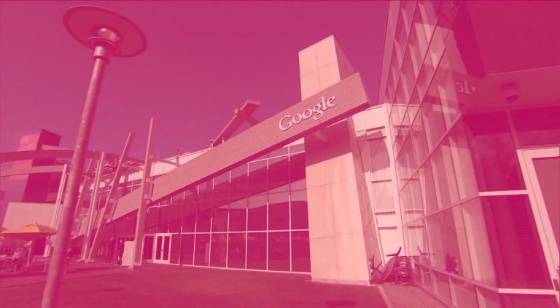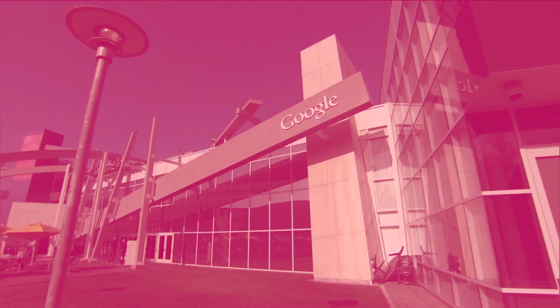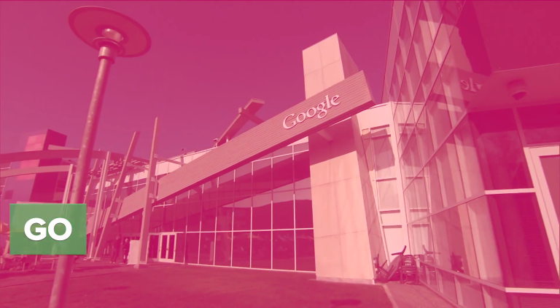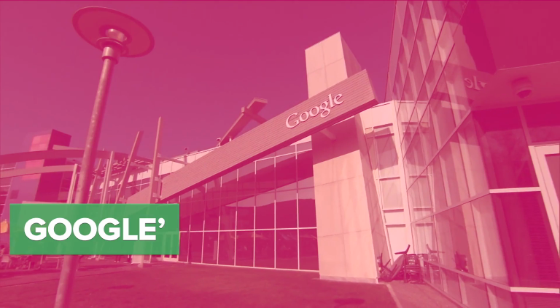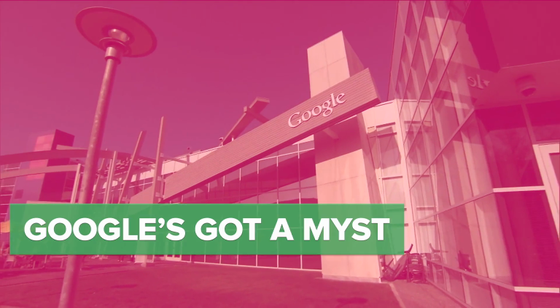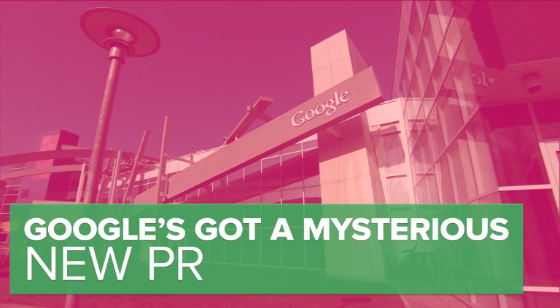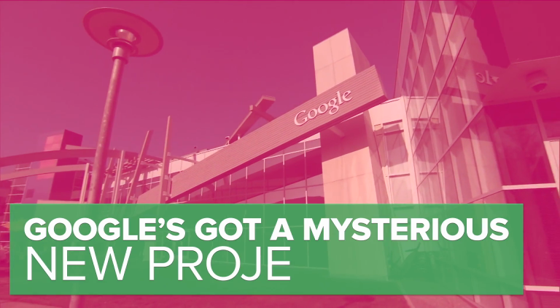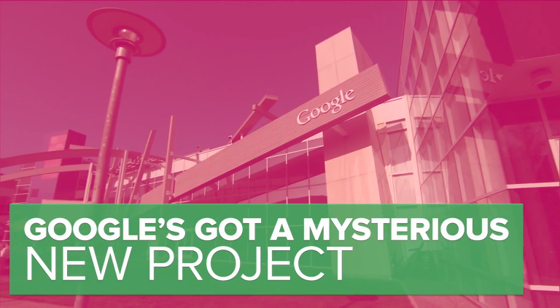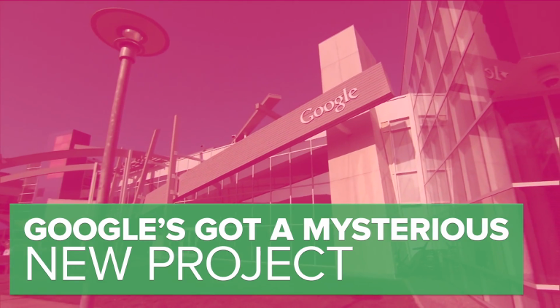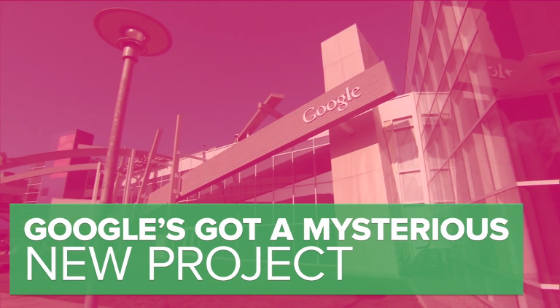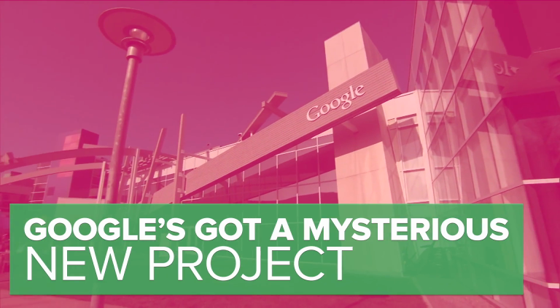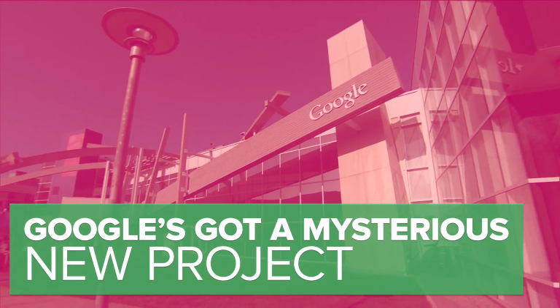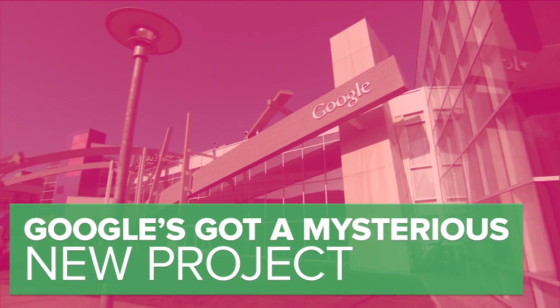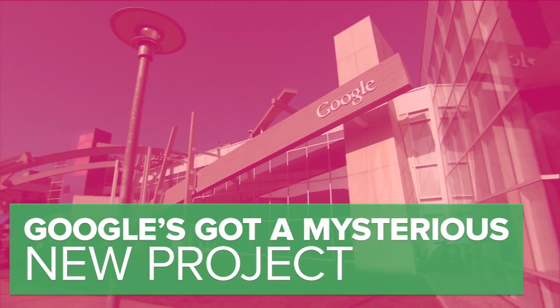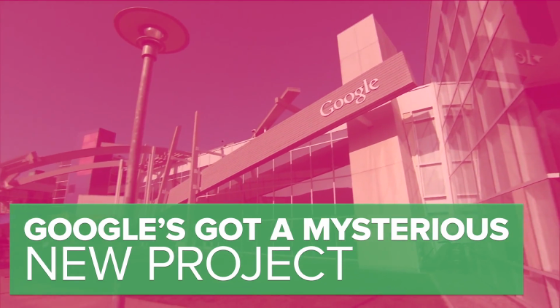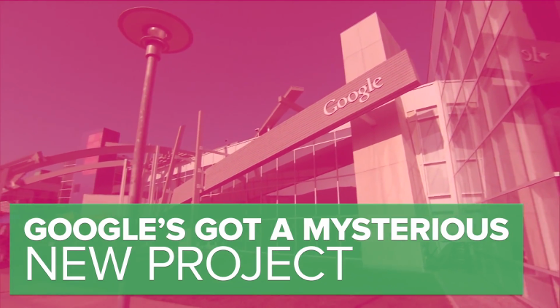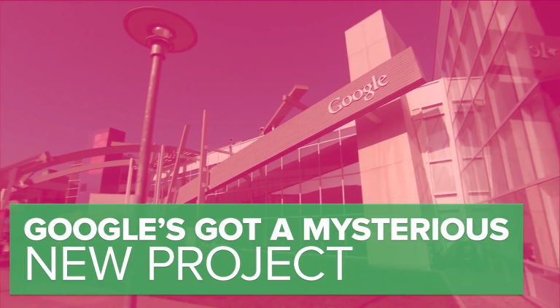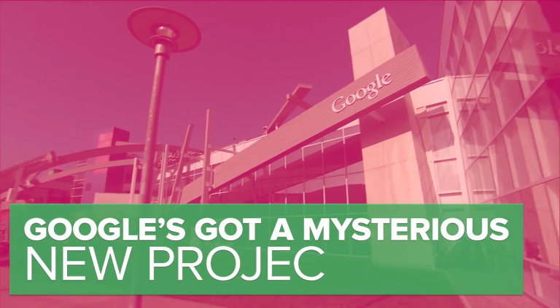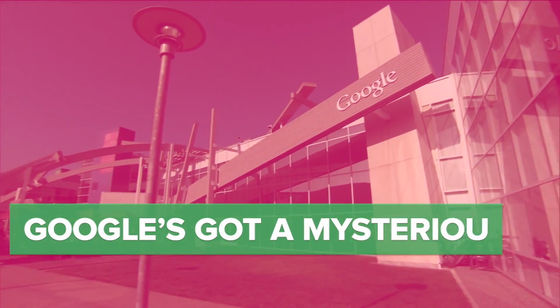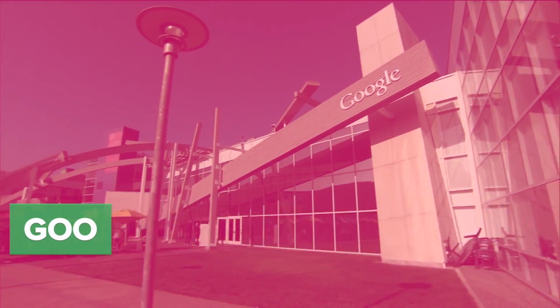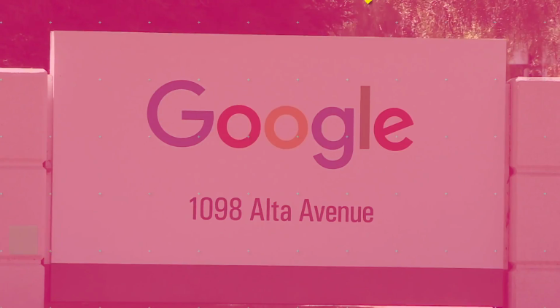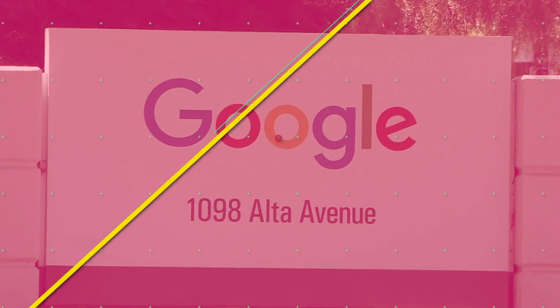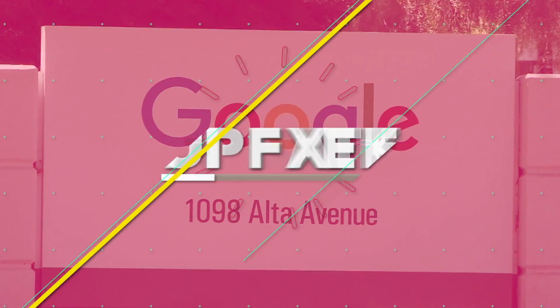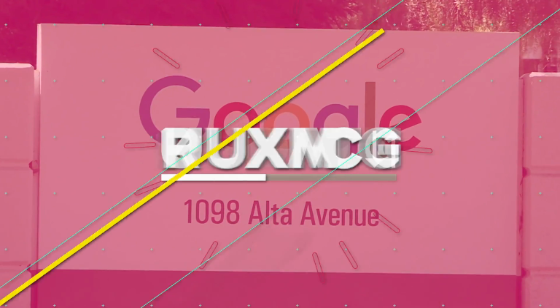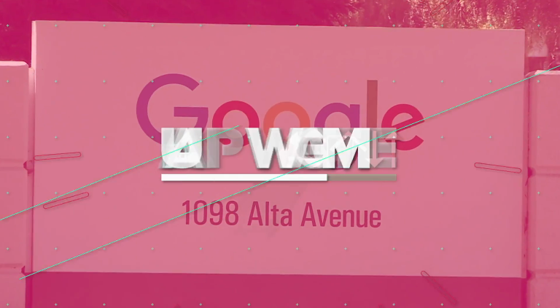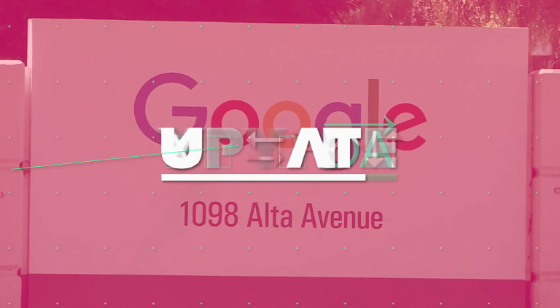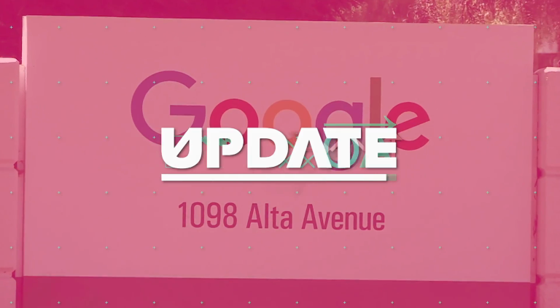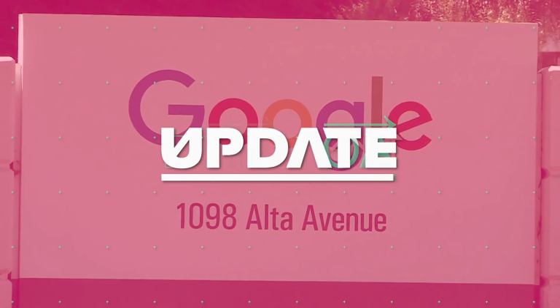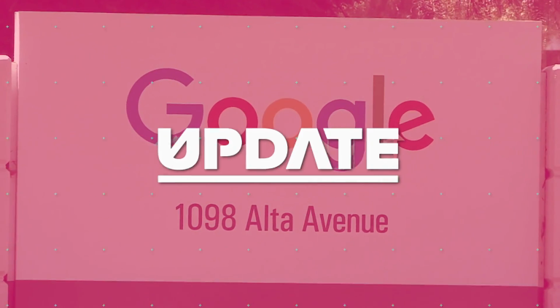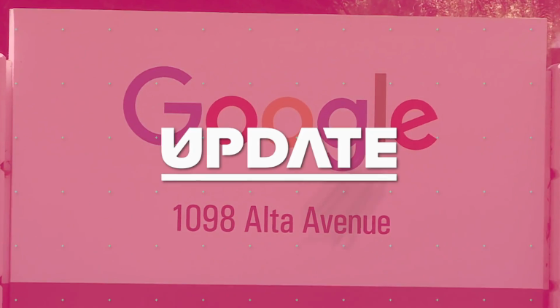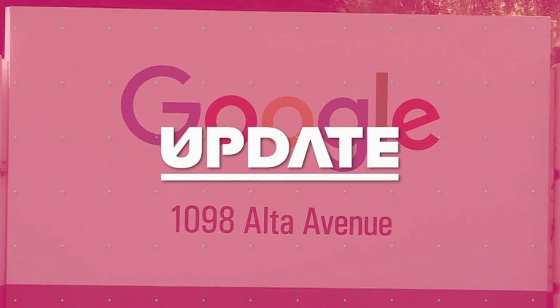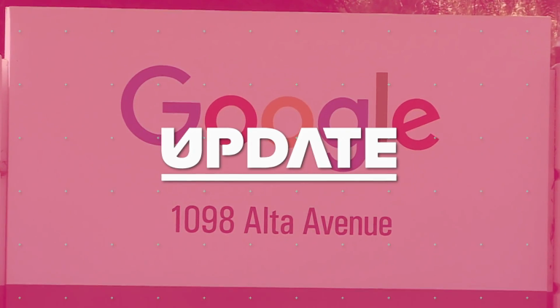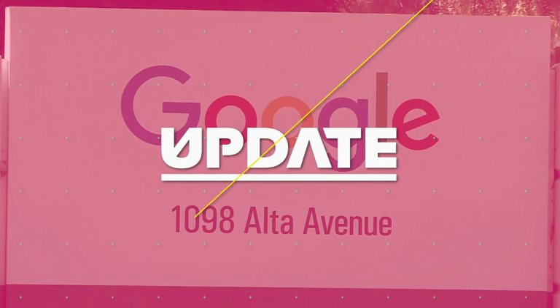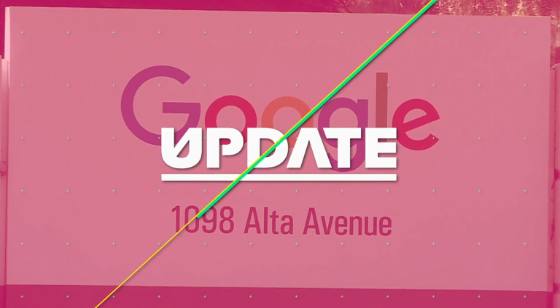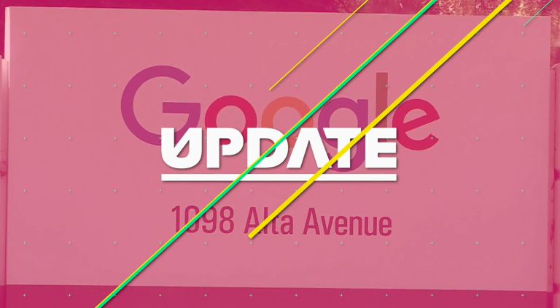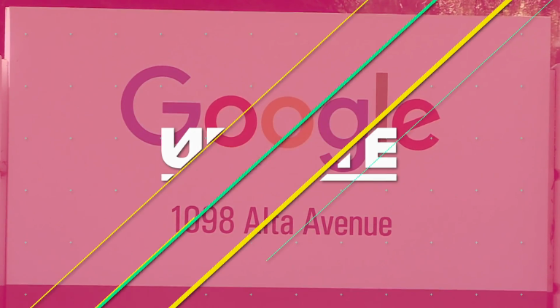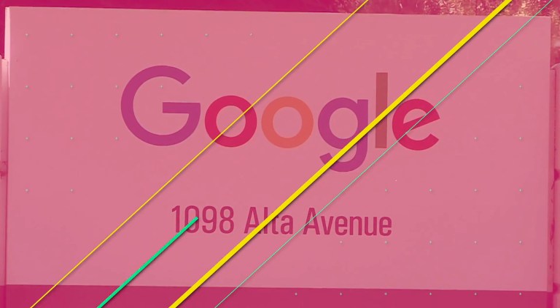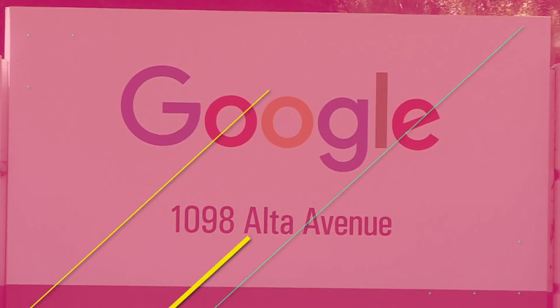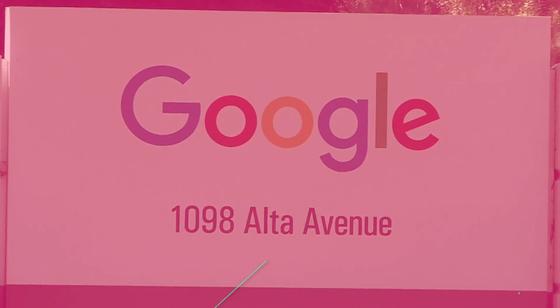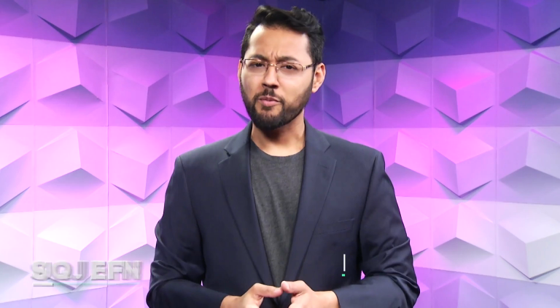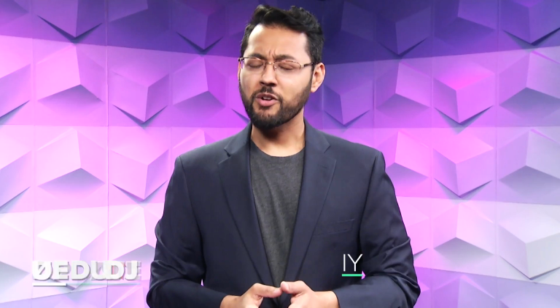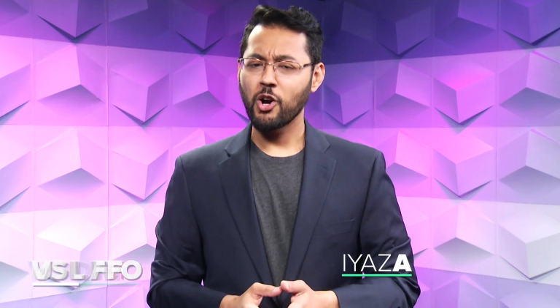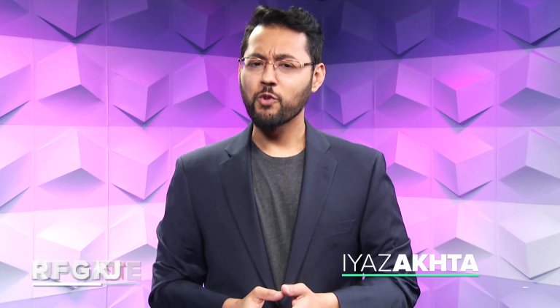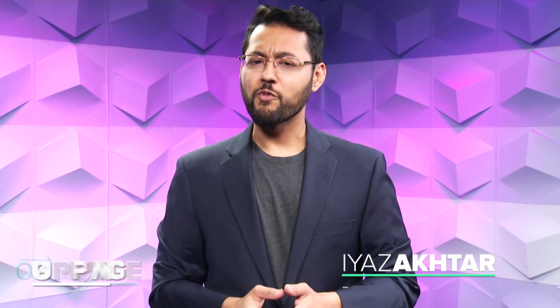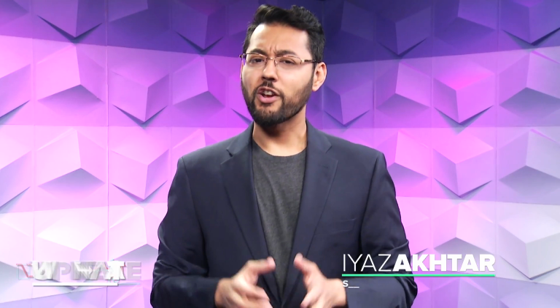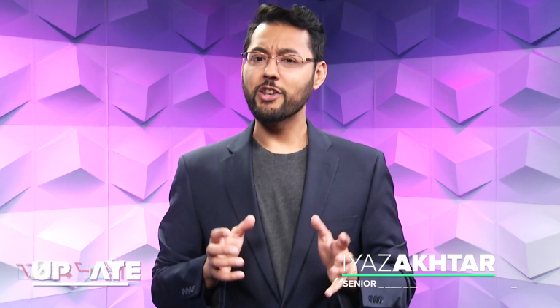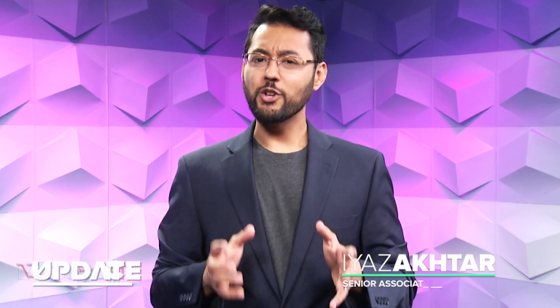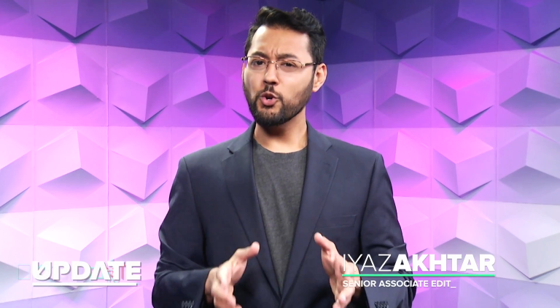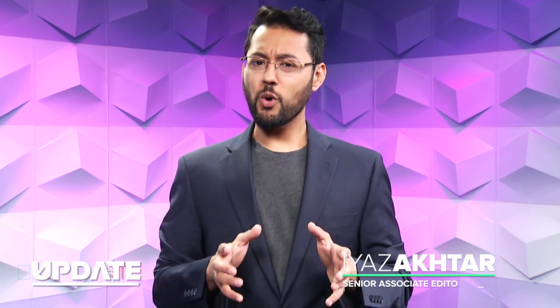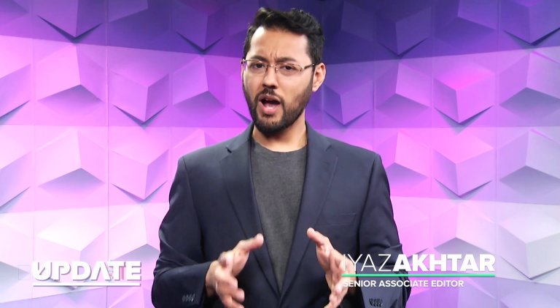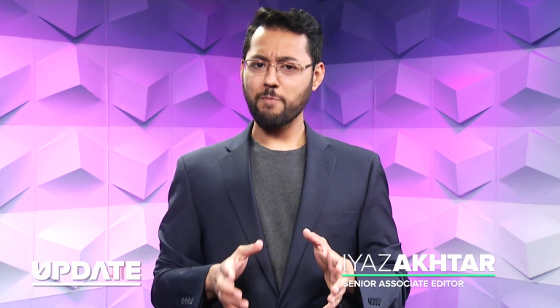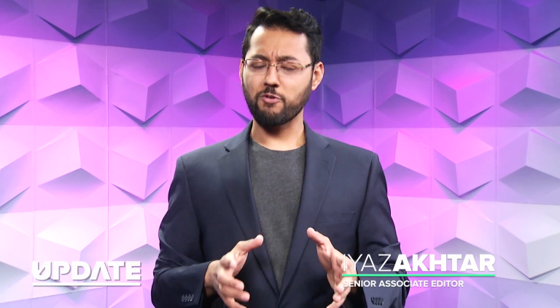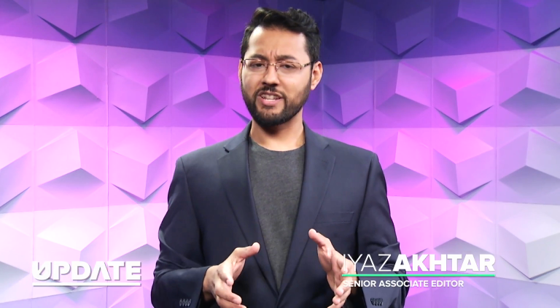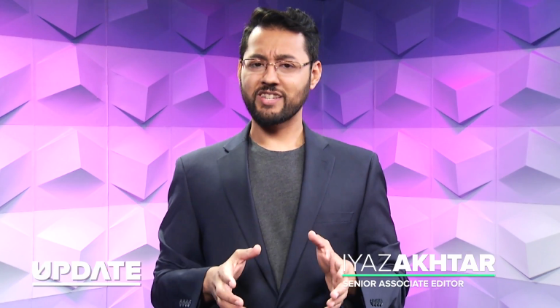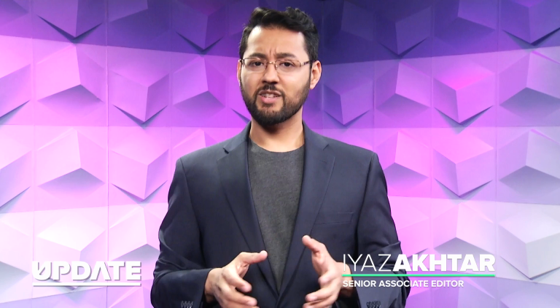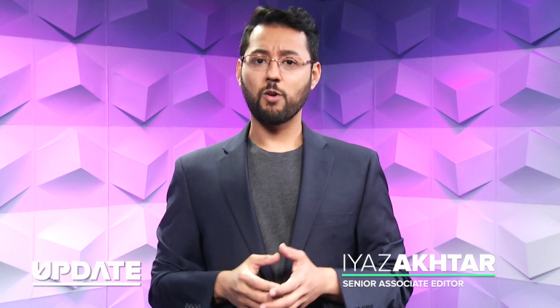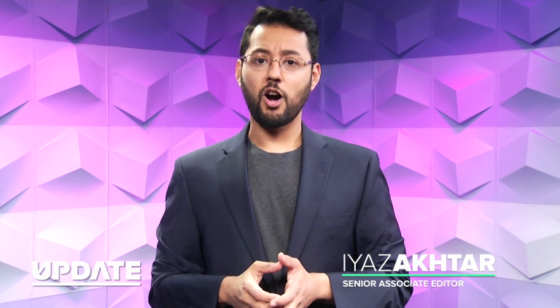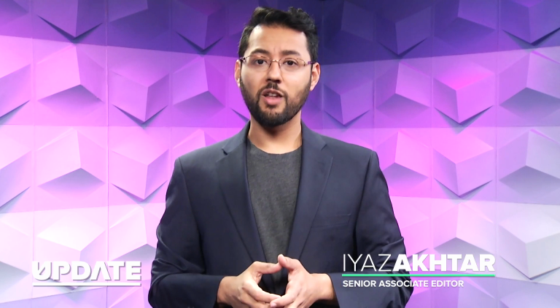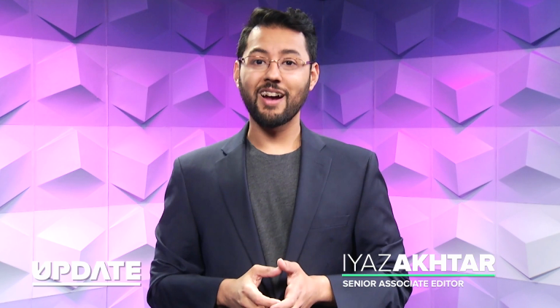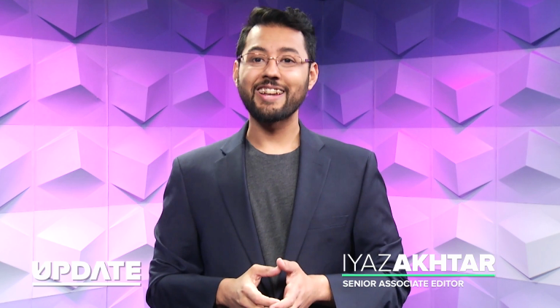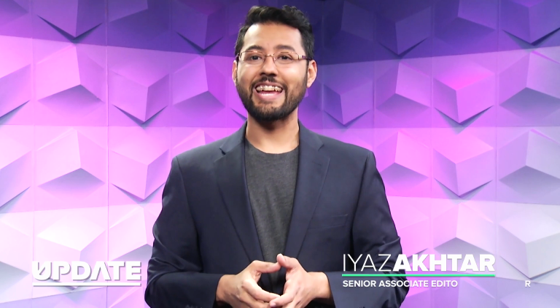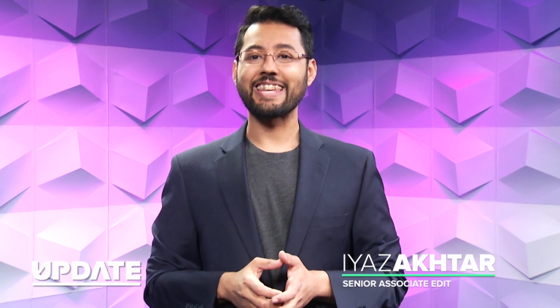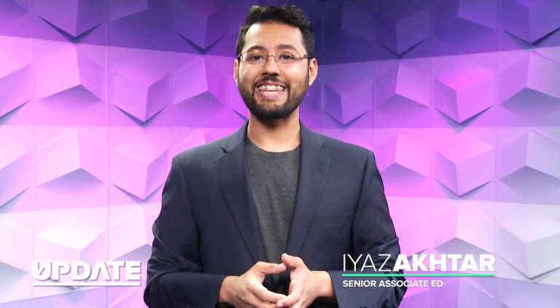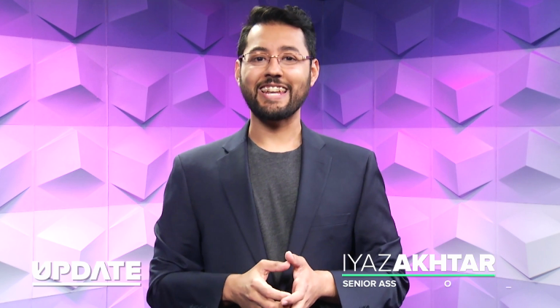Google's got a mysterious new project and no one is sure what it's for. Google put up code for a new operating system online at GitHub.